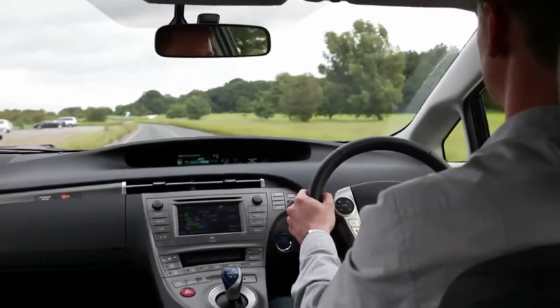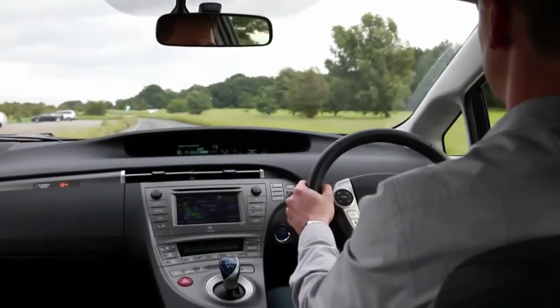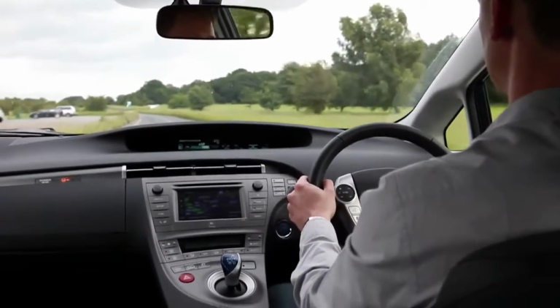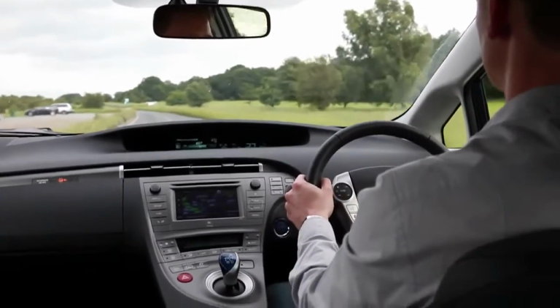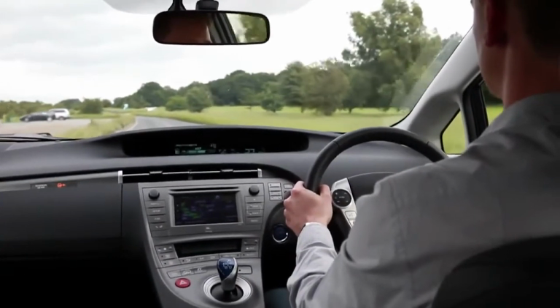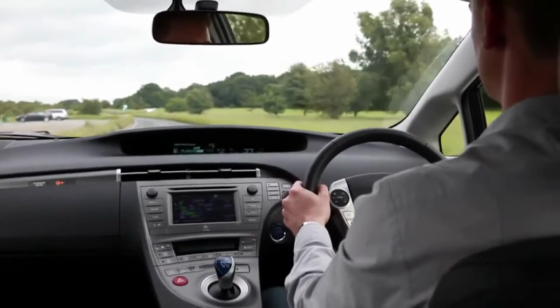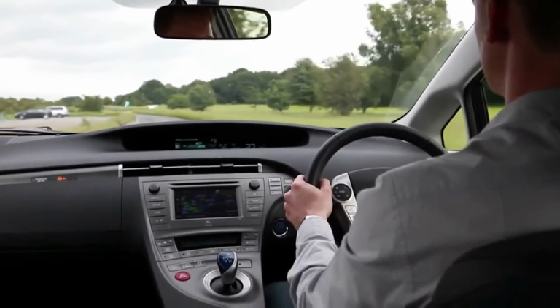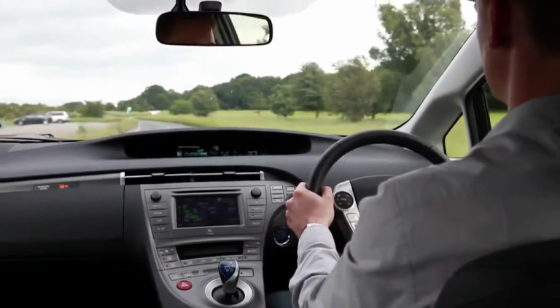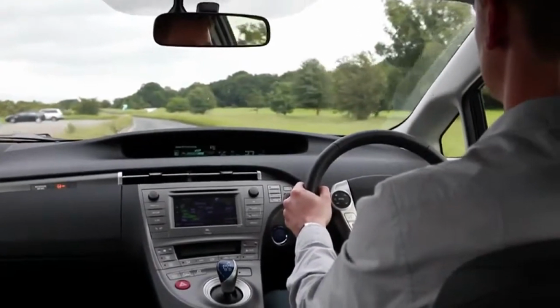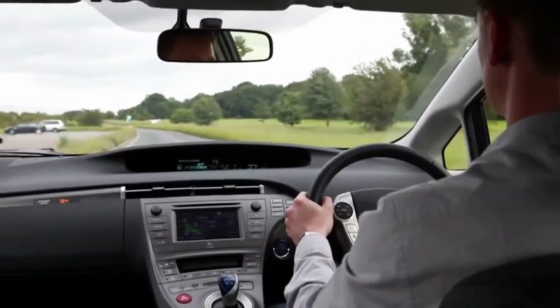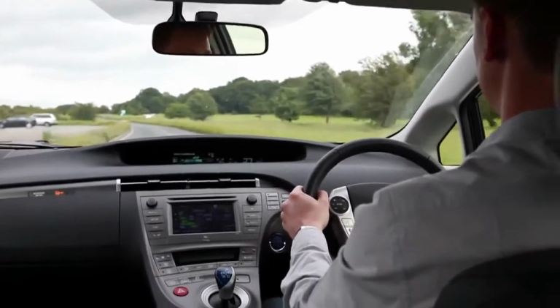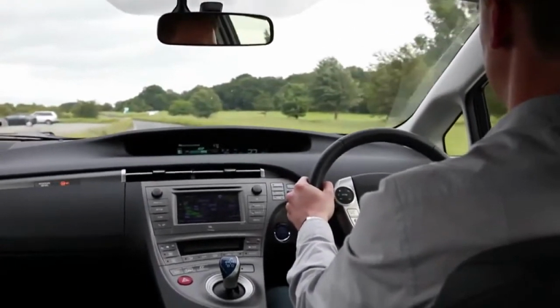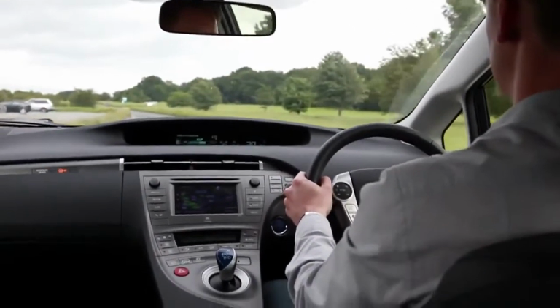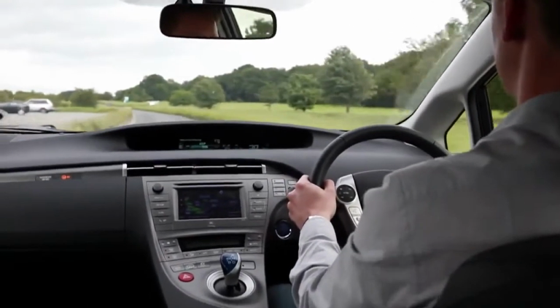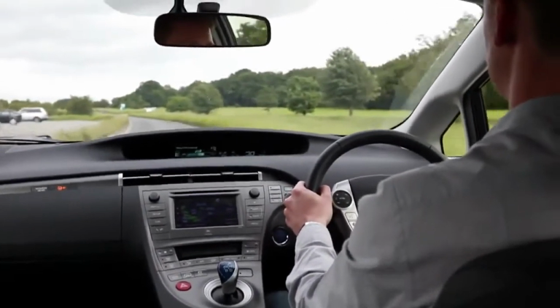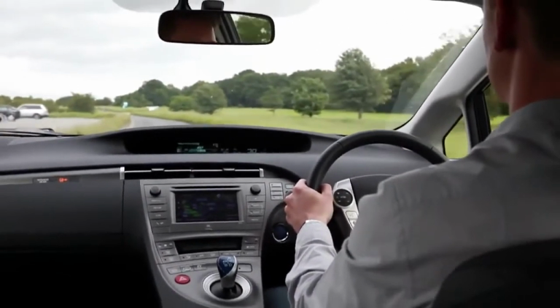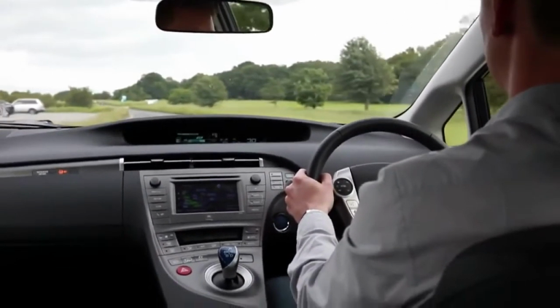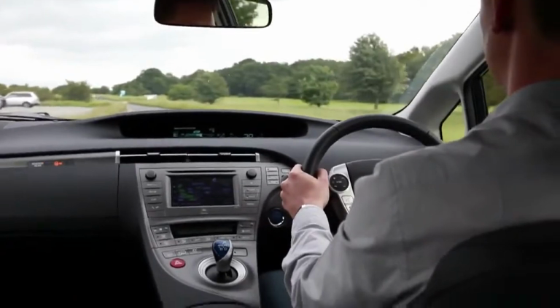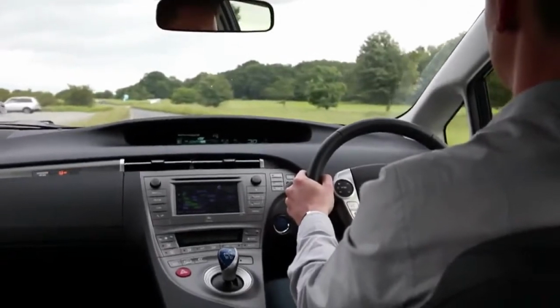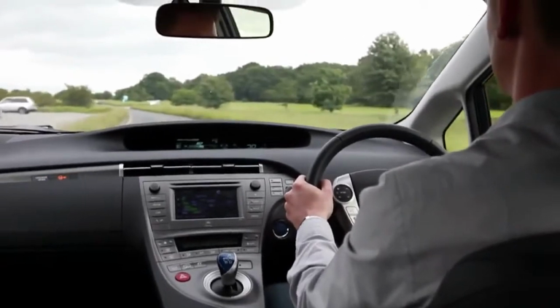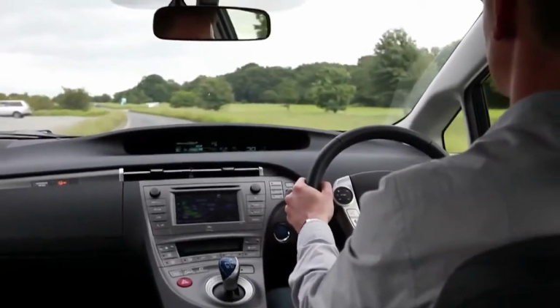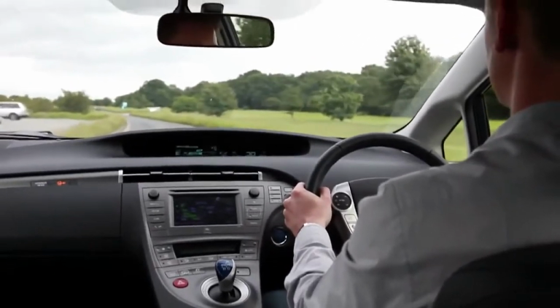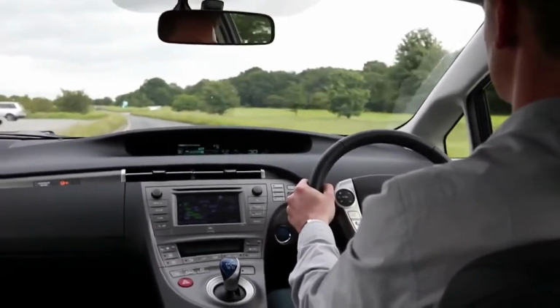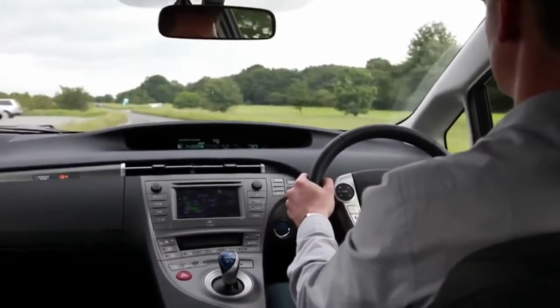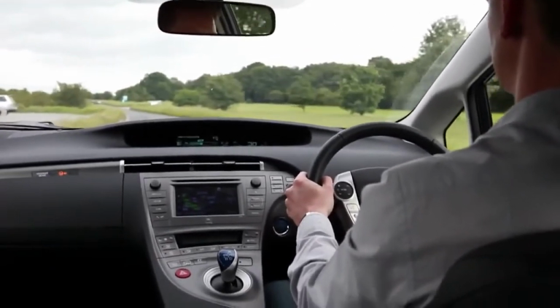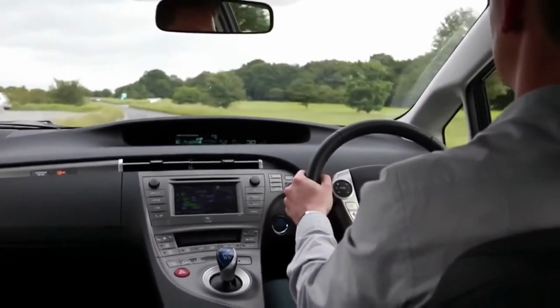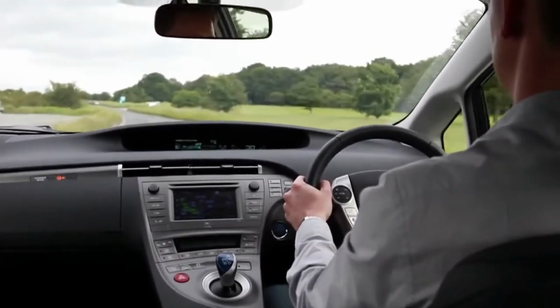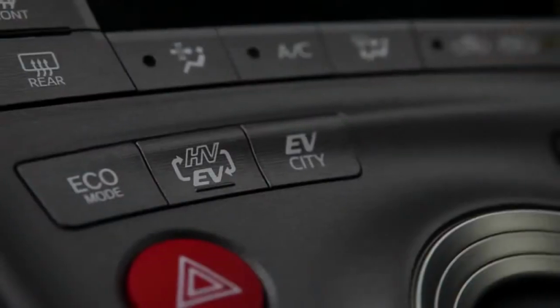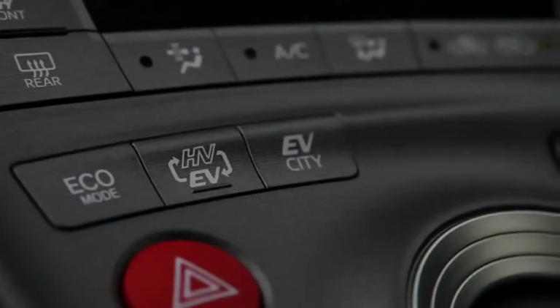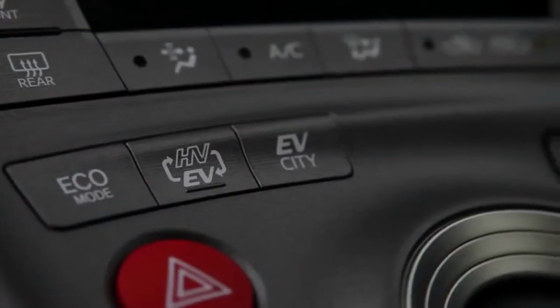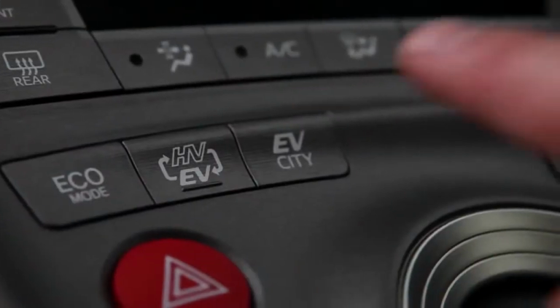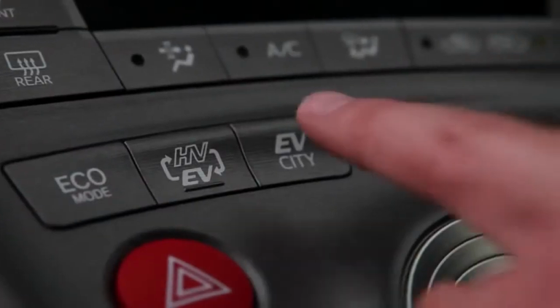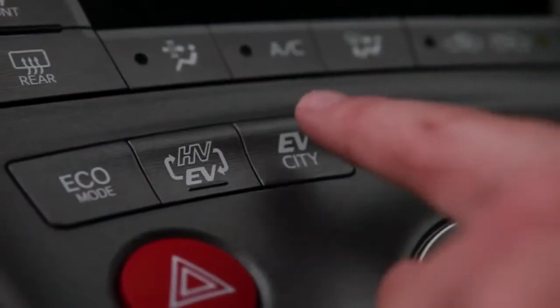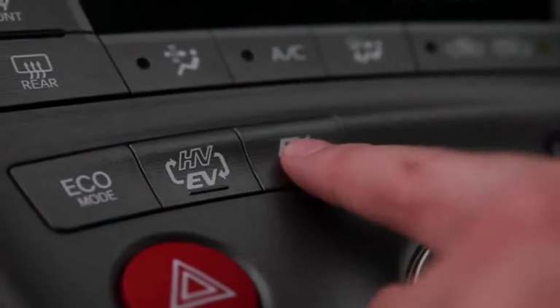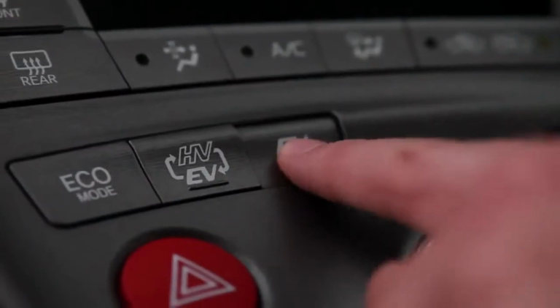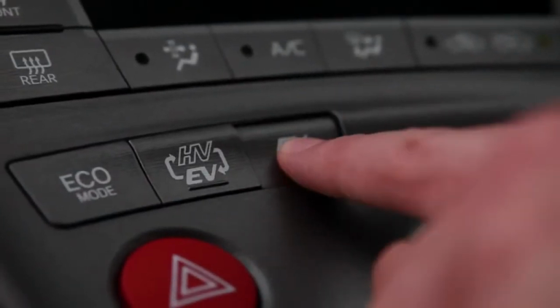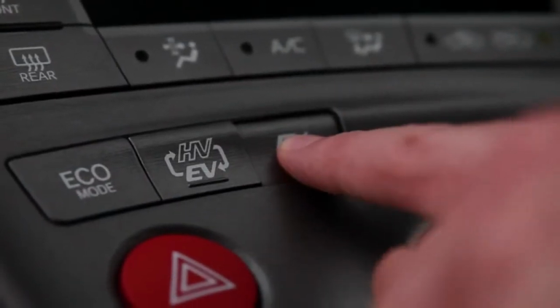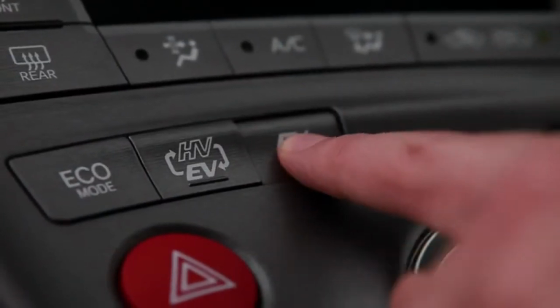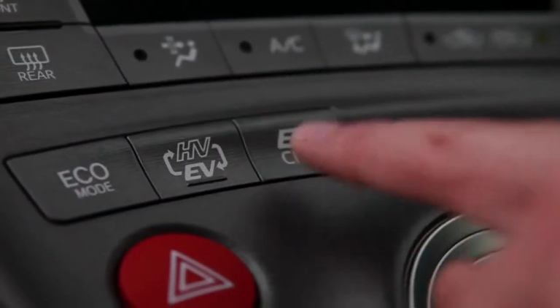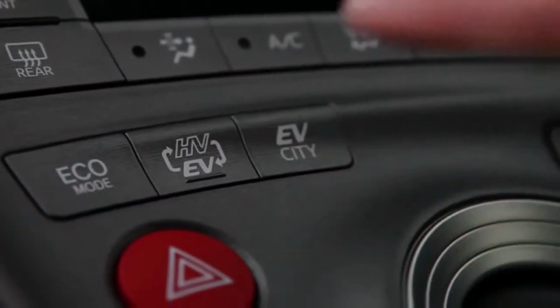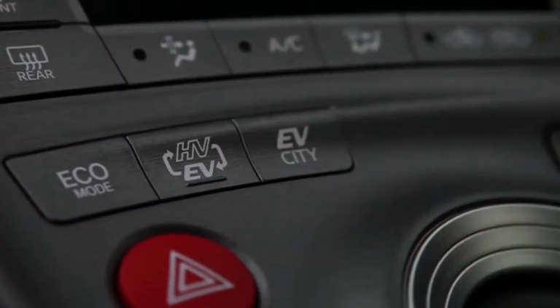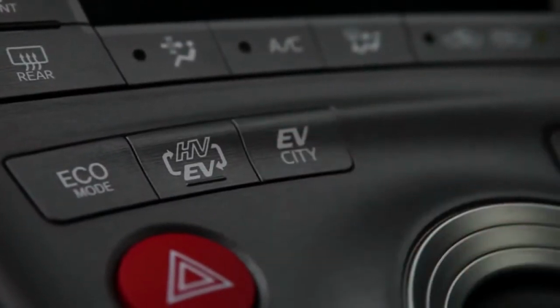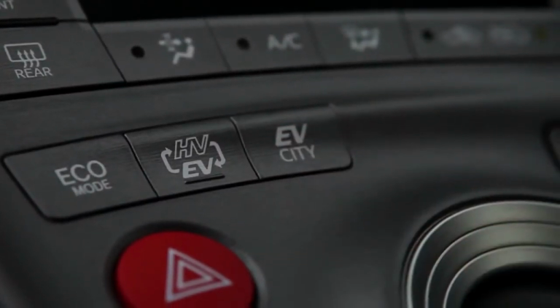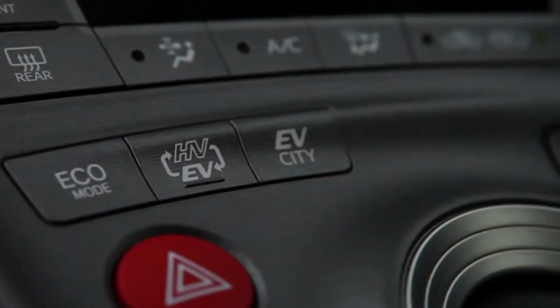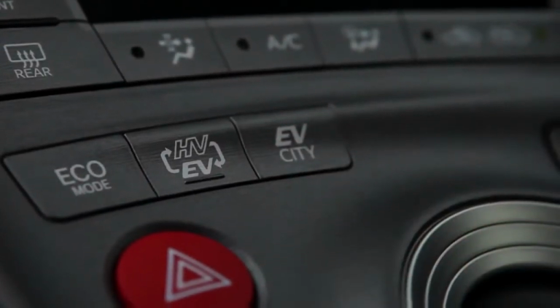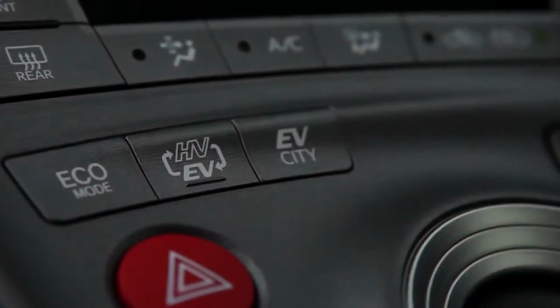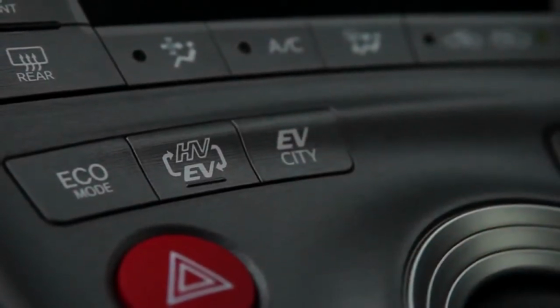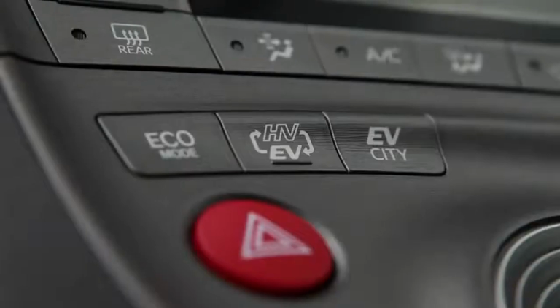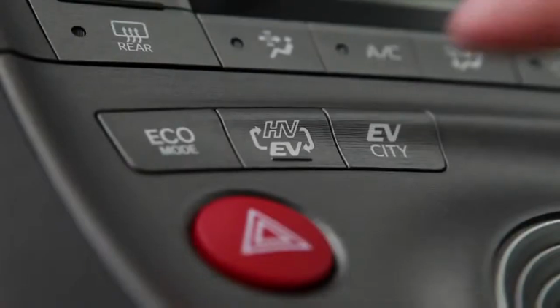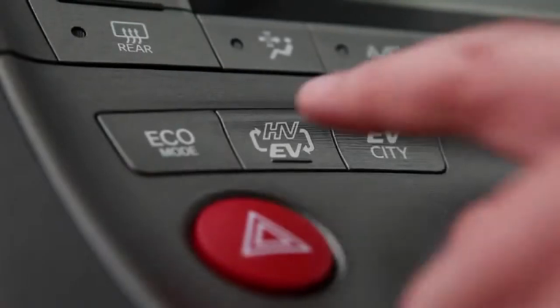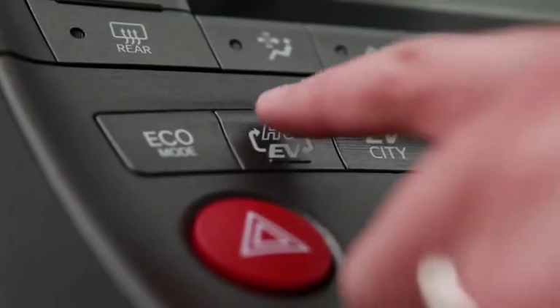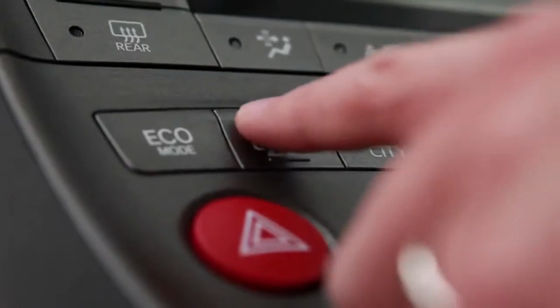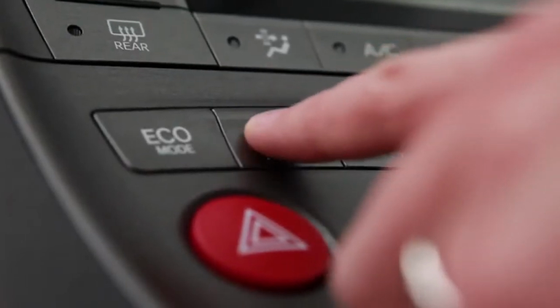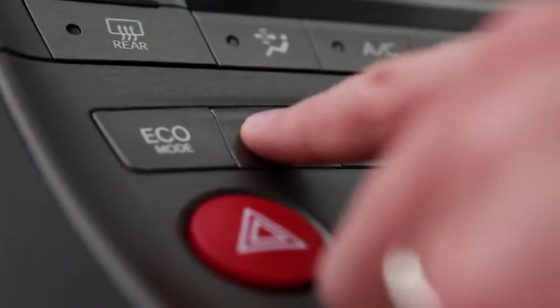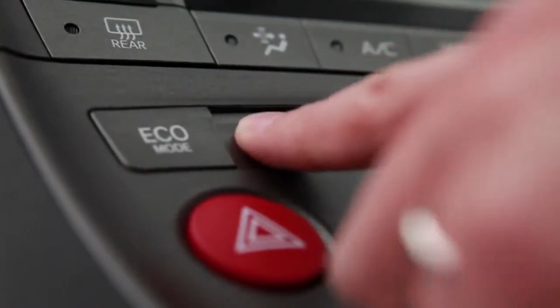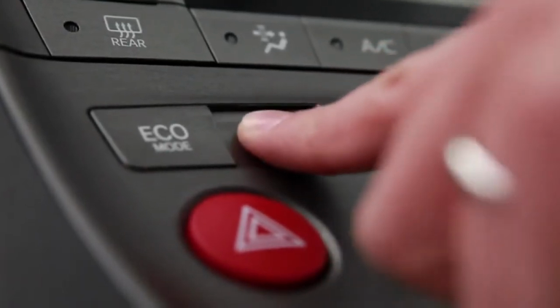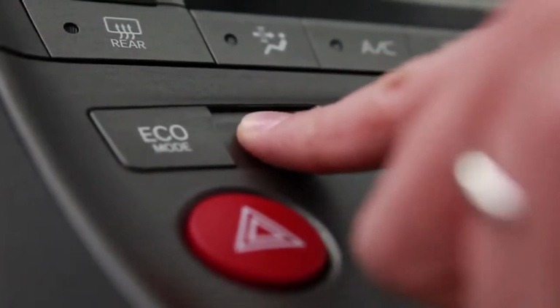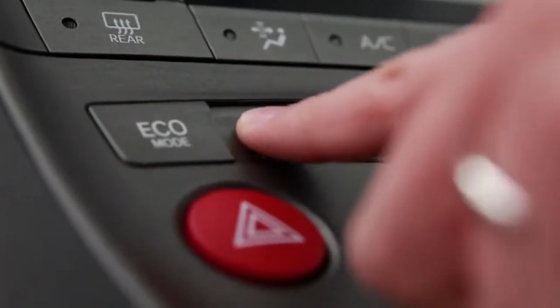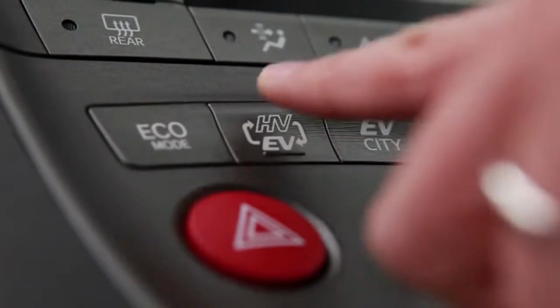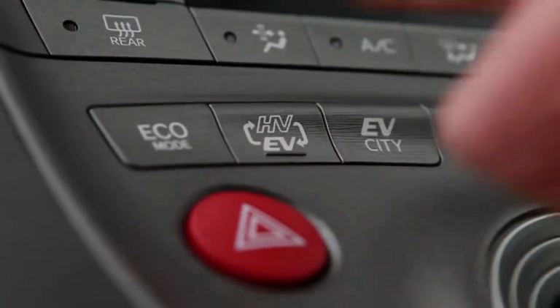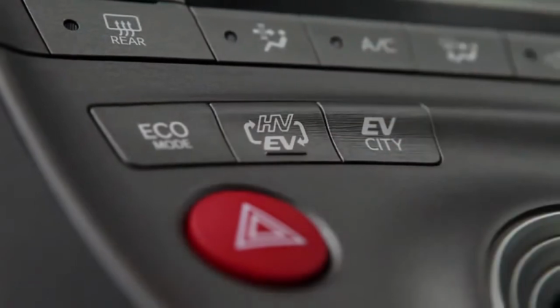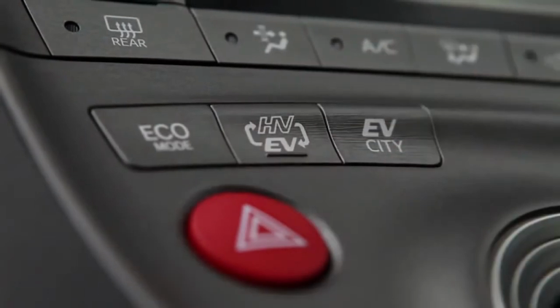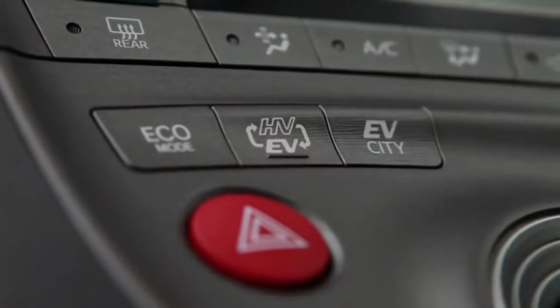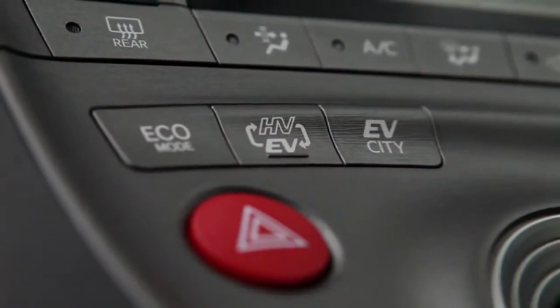Best of all, you can choose from a range of driving modes, so you can decide whether to be driving in electric mode or hybrid mode to suit the conditions.